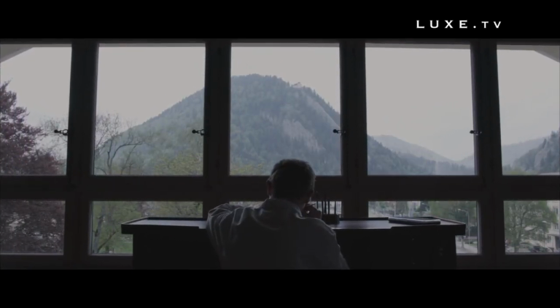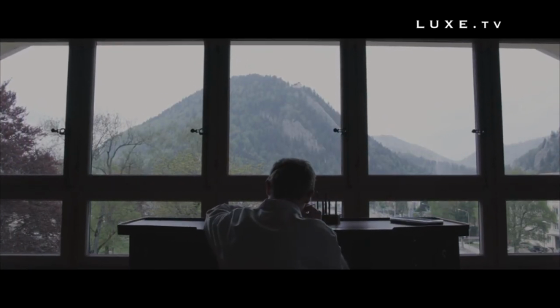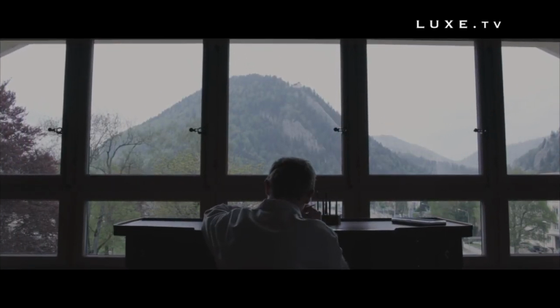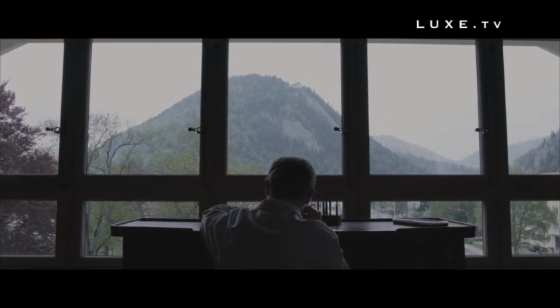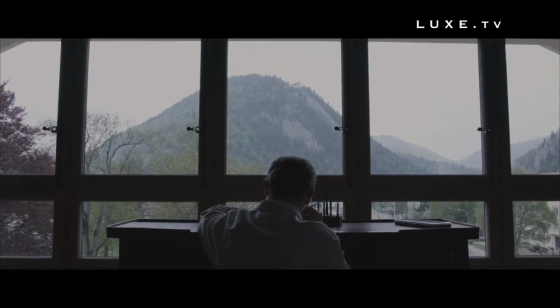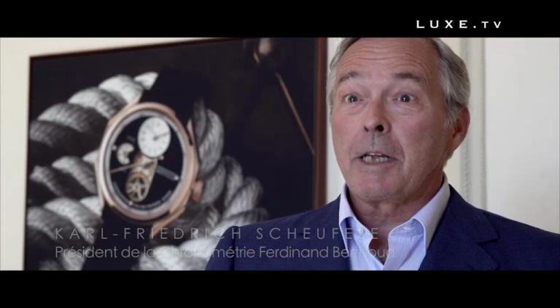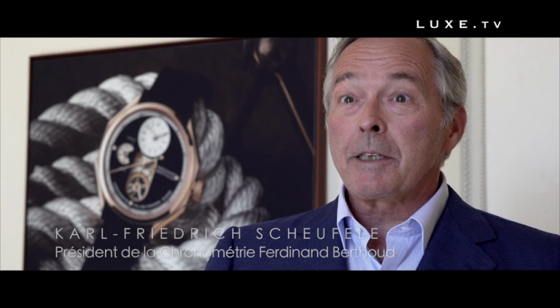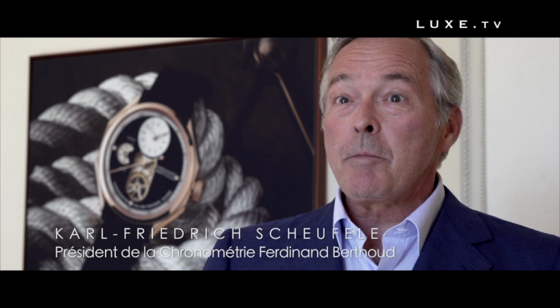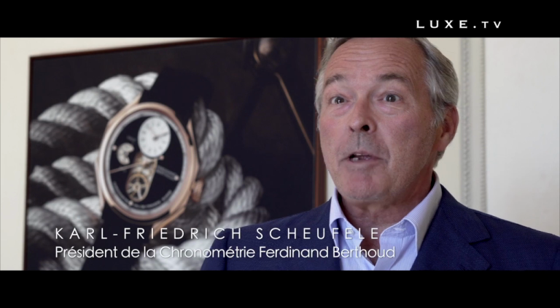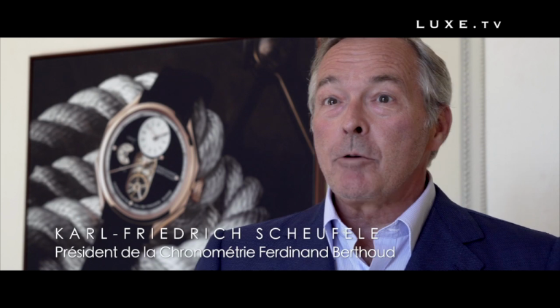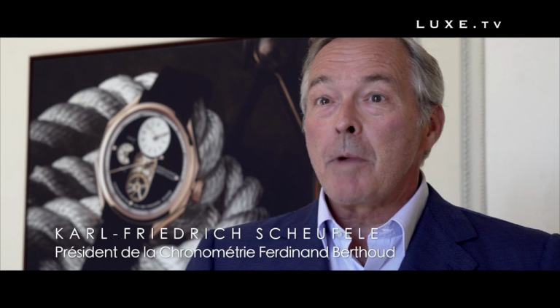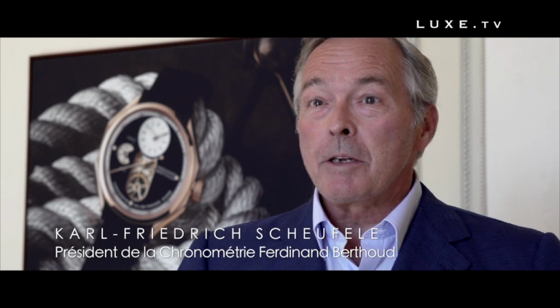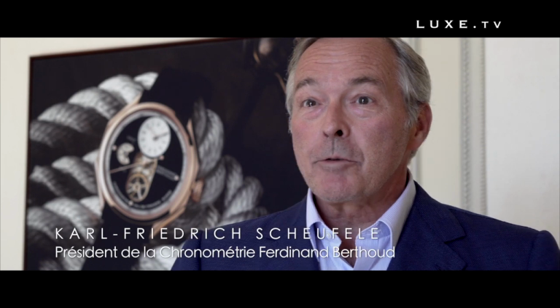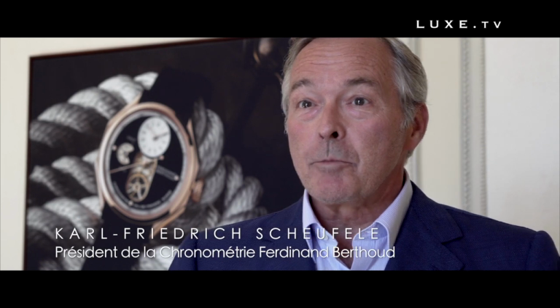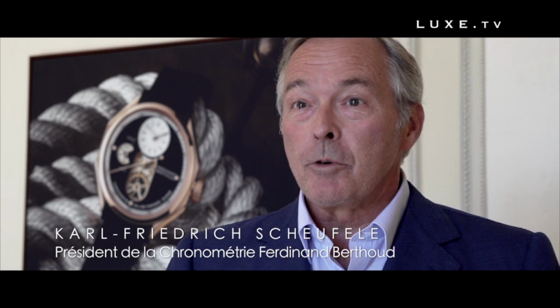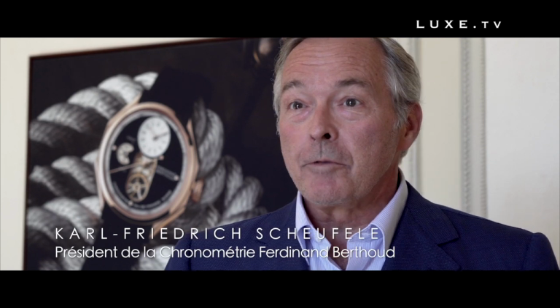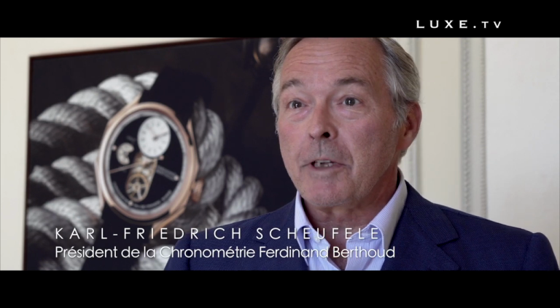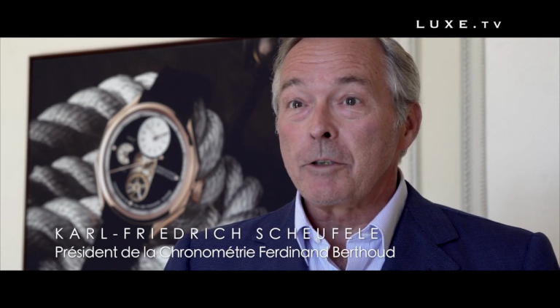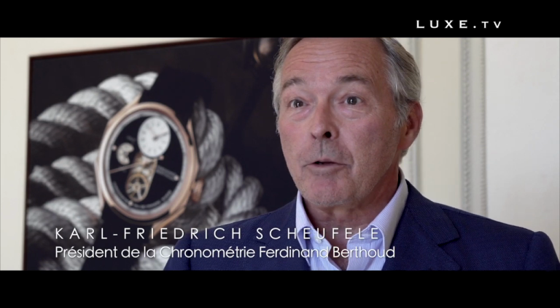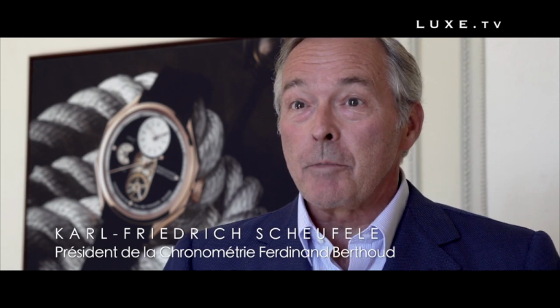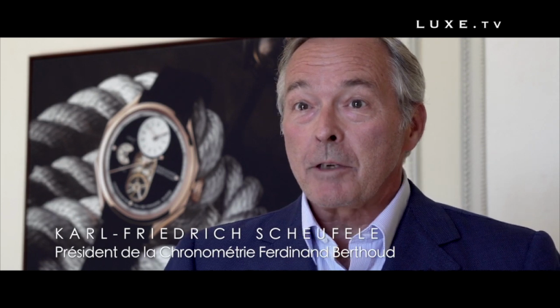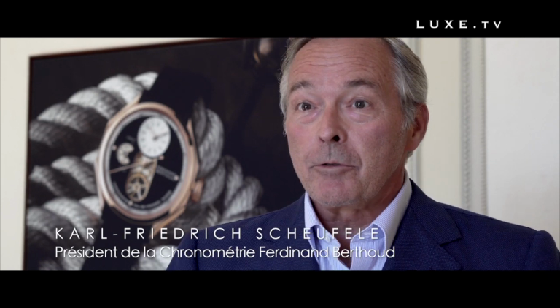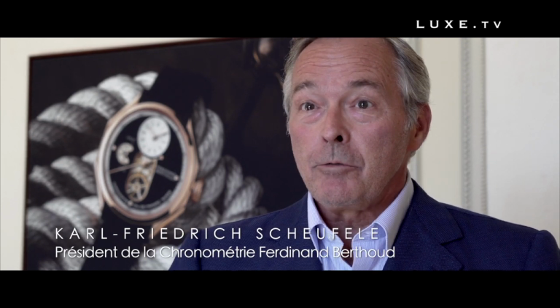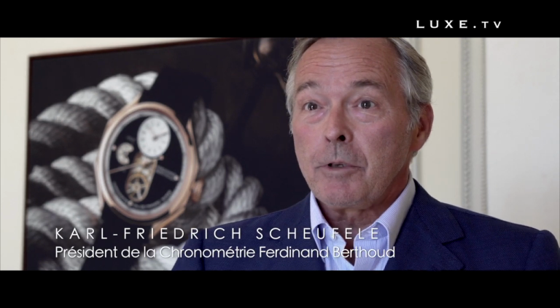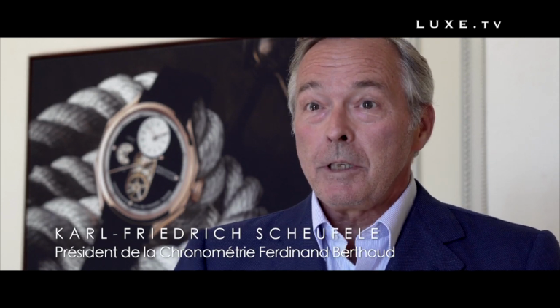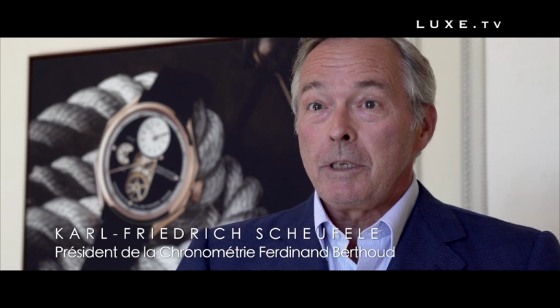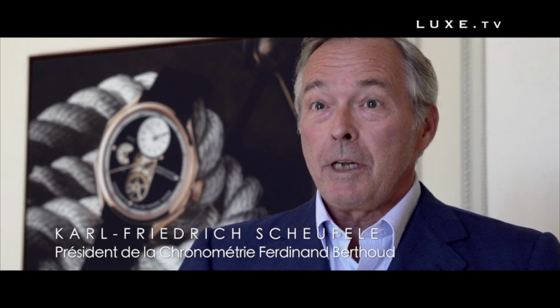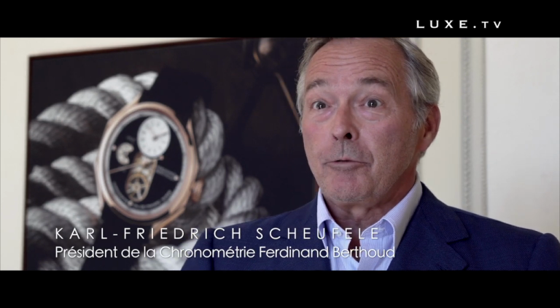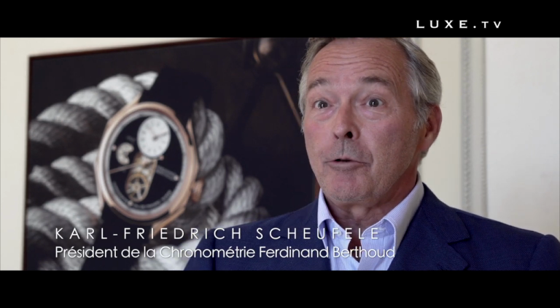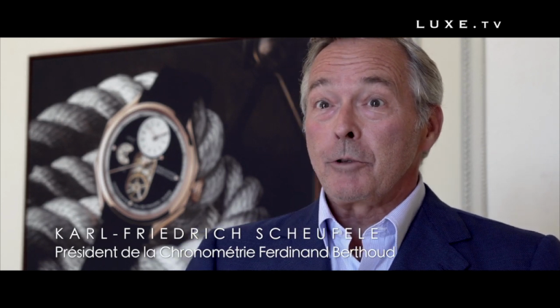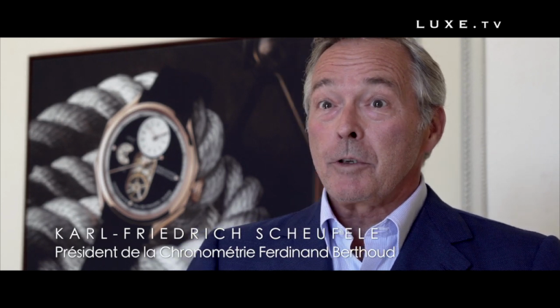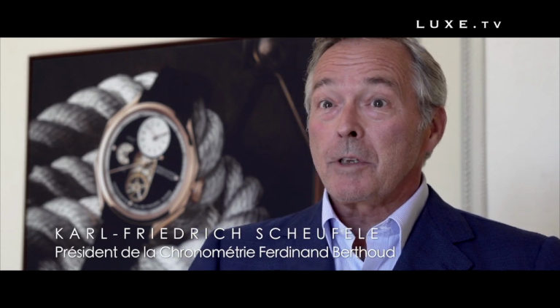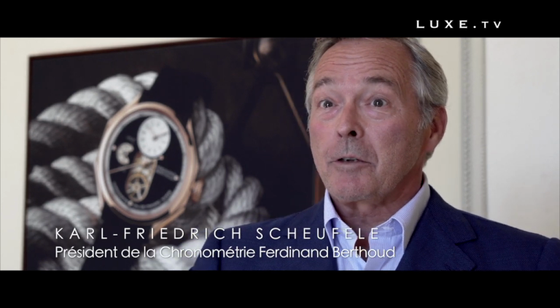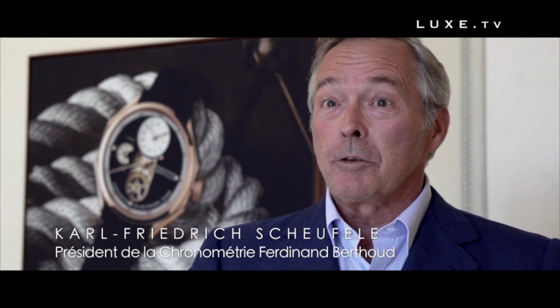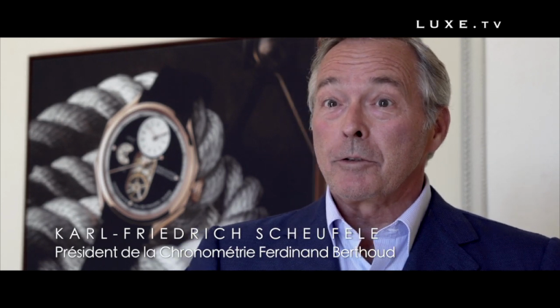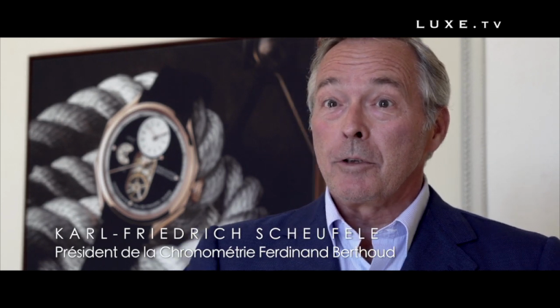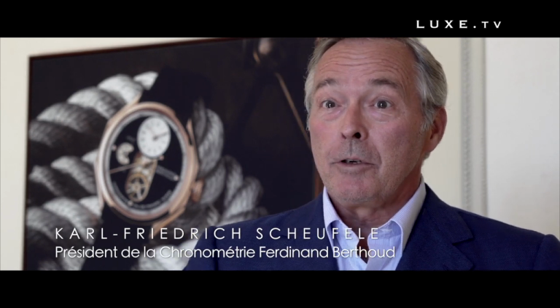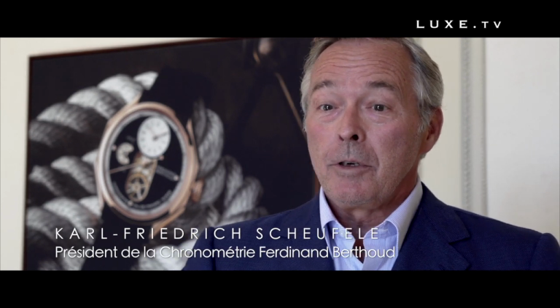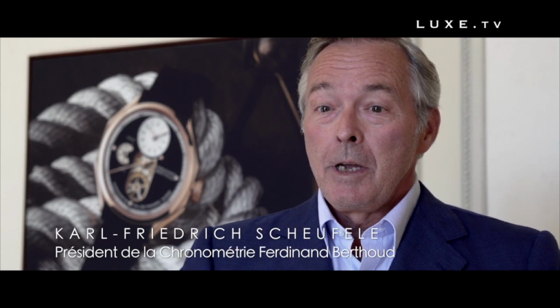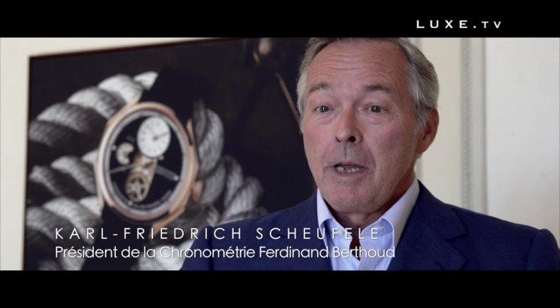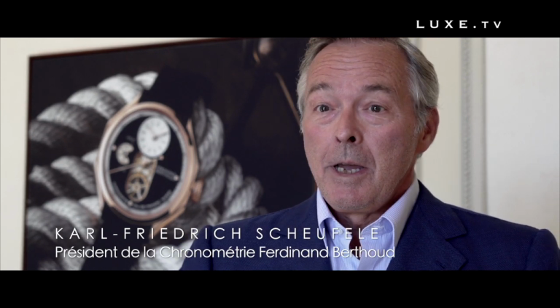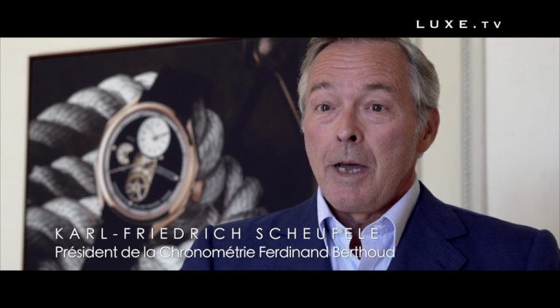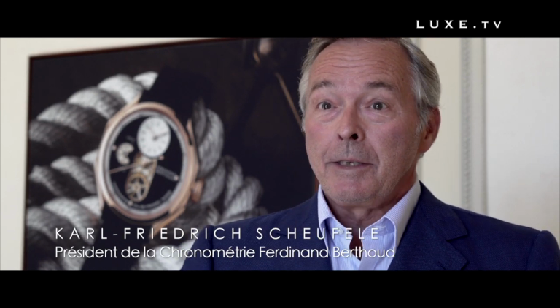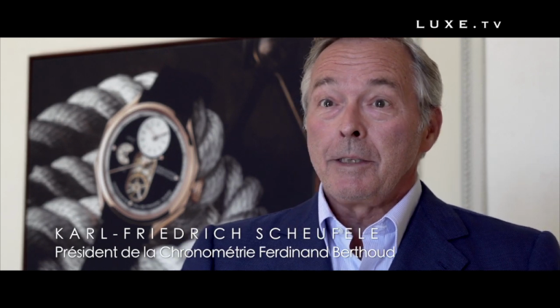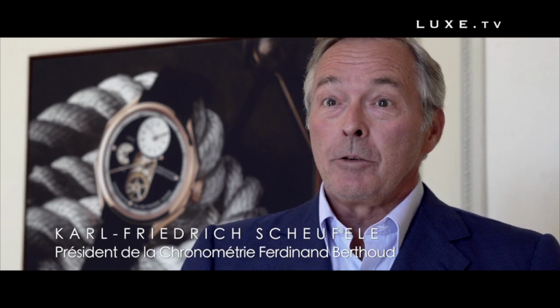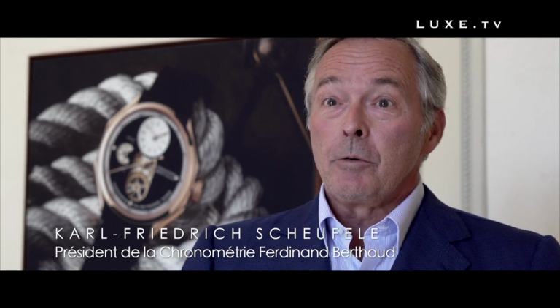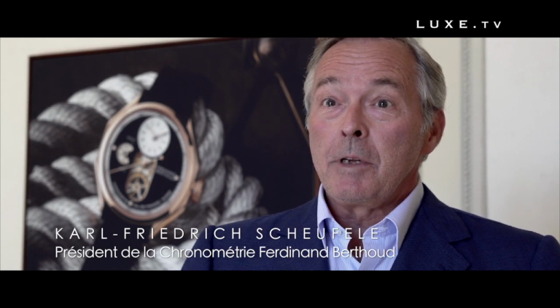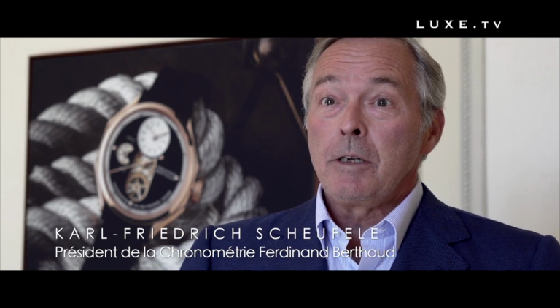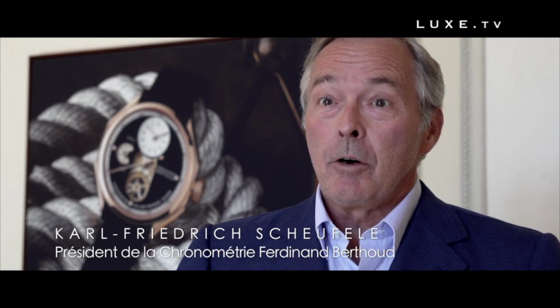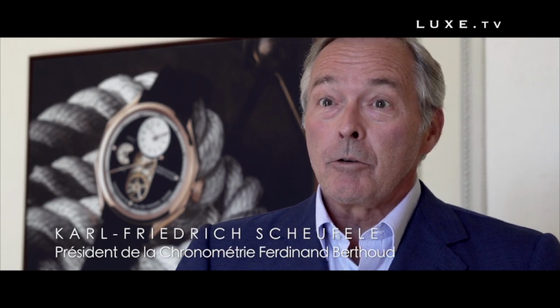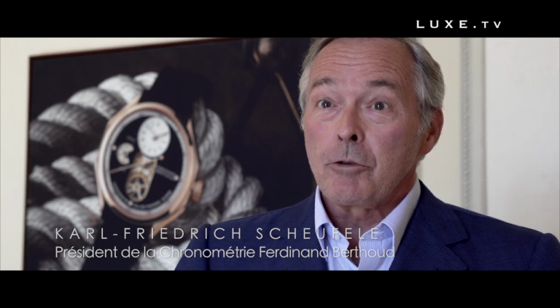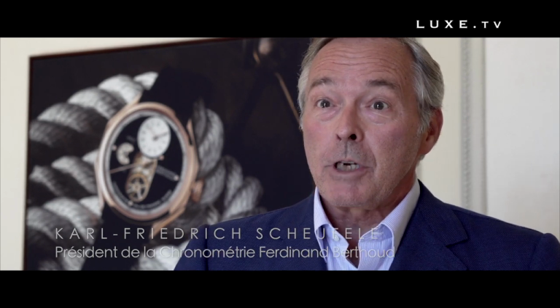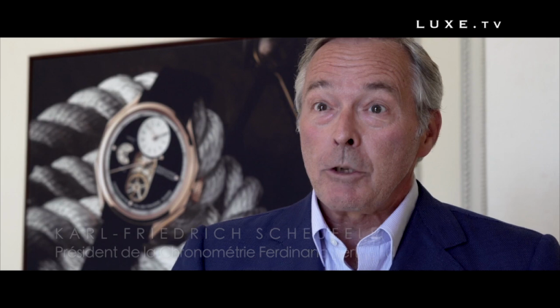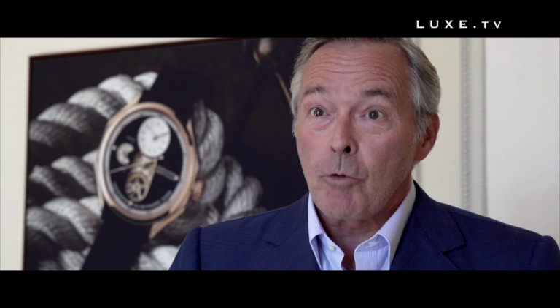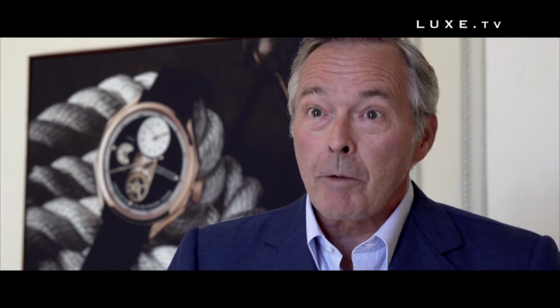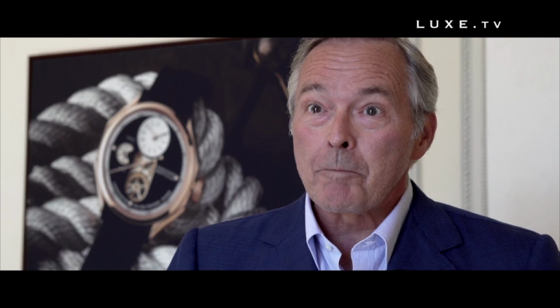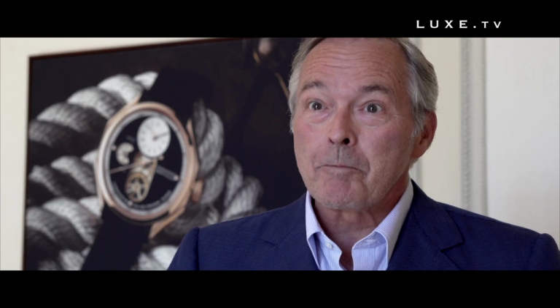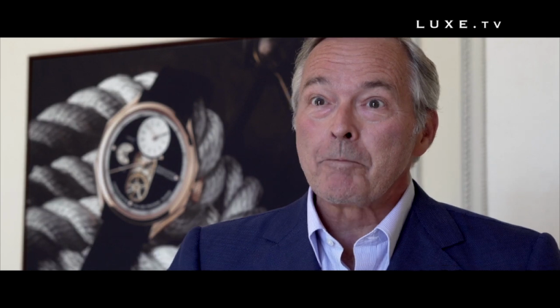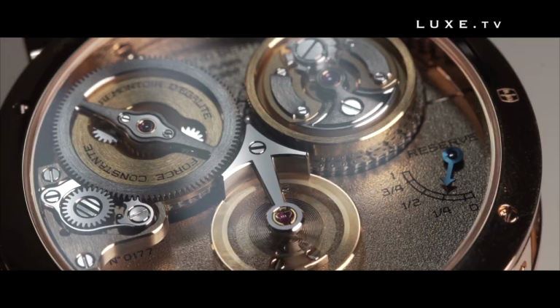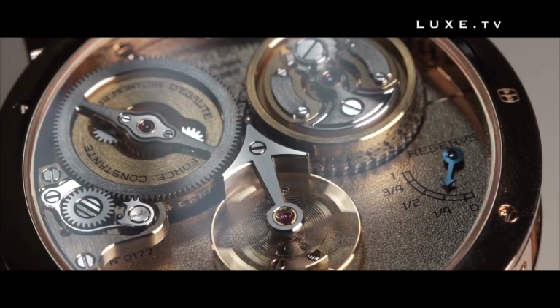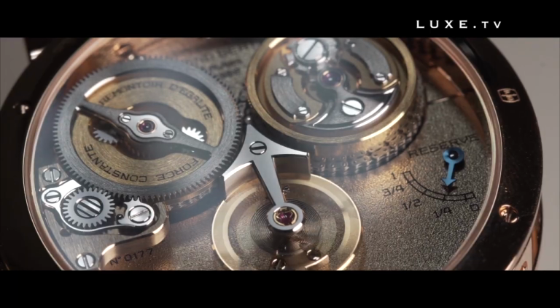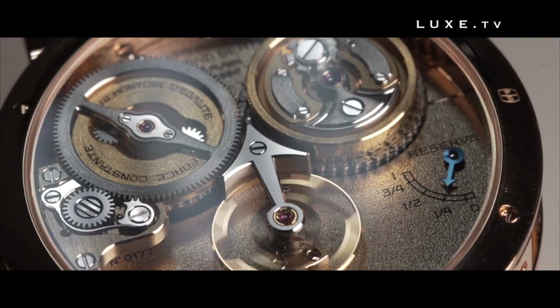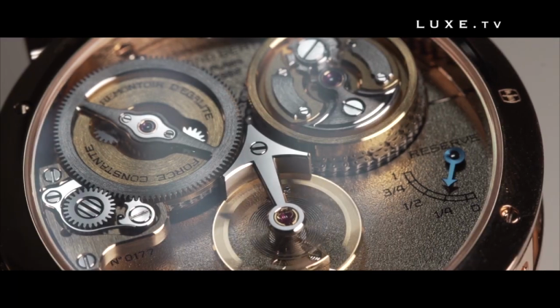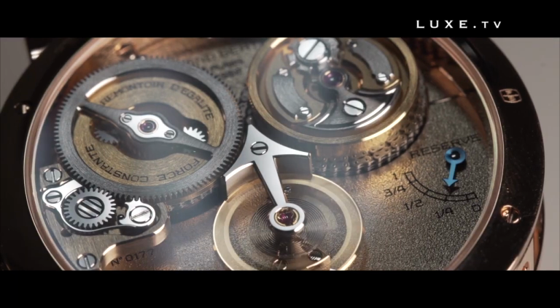This is a very nice tribute to Ferdinand Berthoud, who, 250 years ago, was appointed watchmaker to the king.